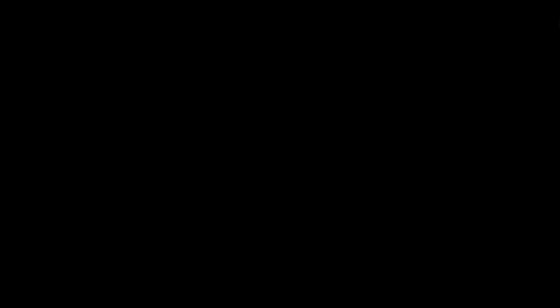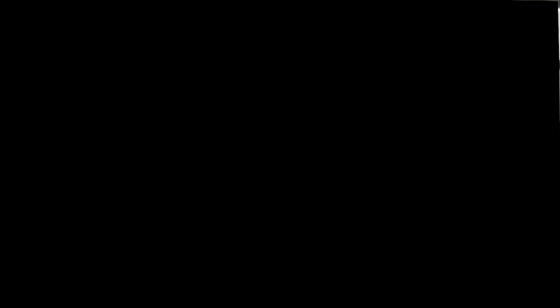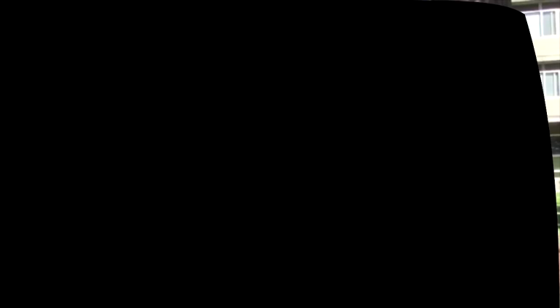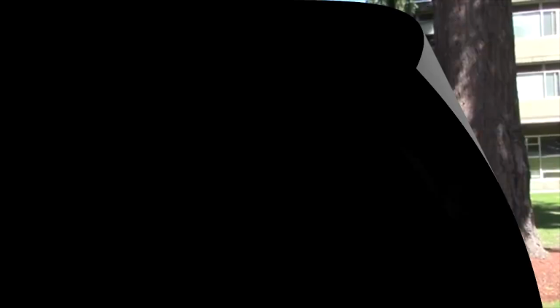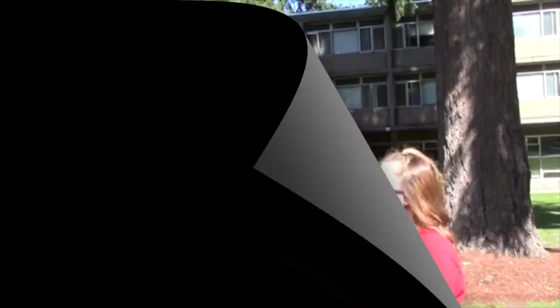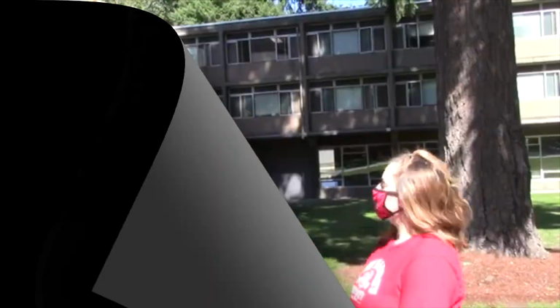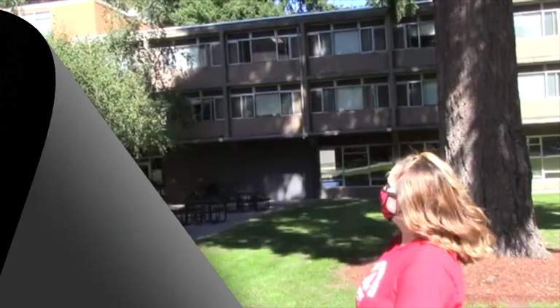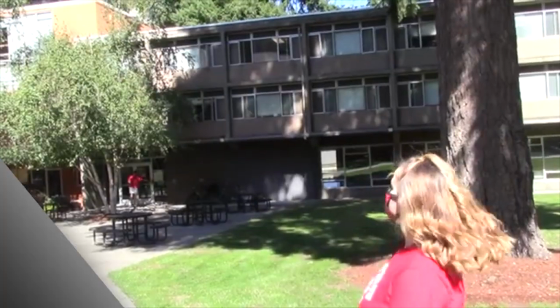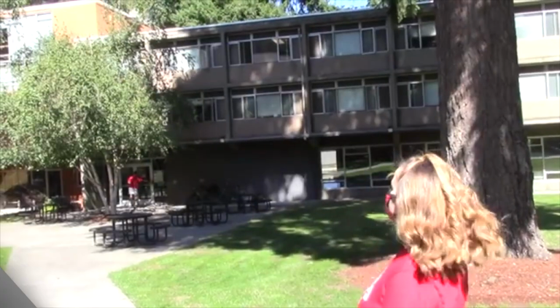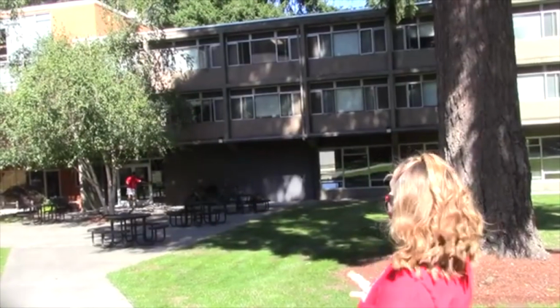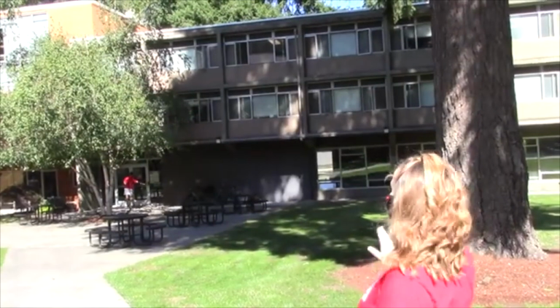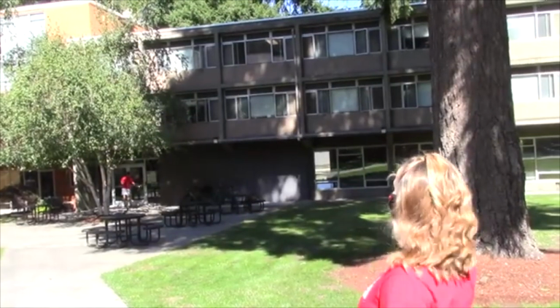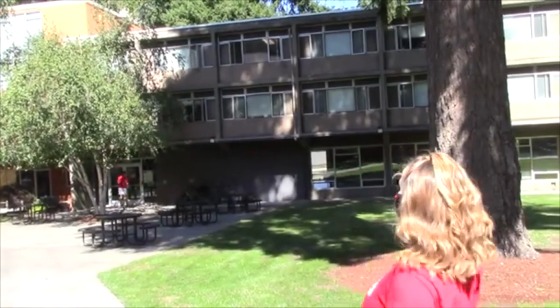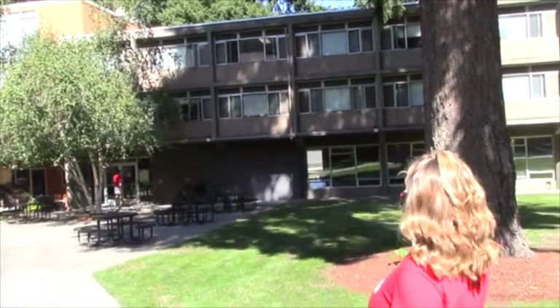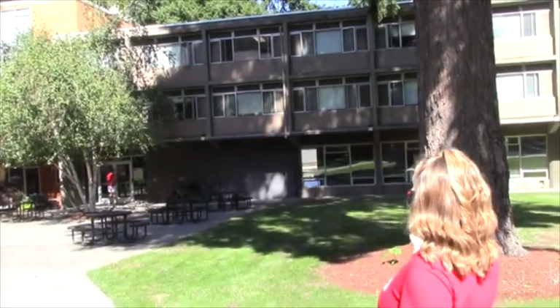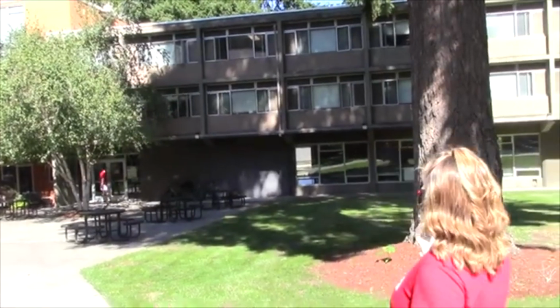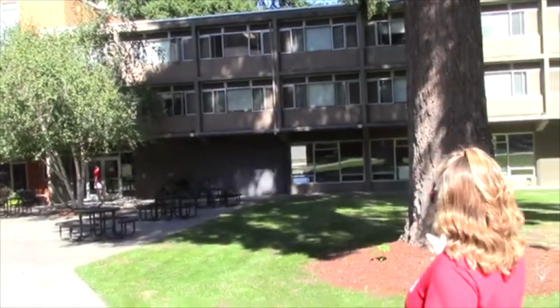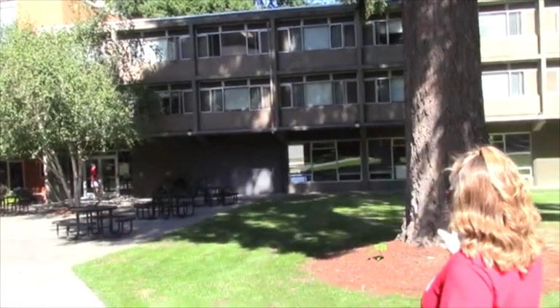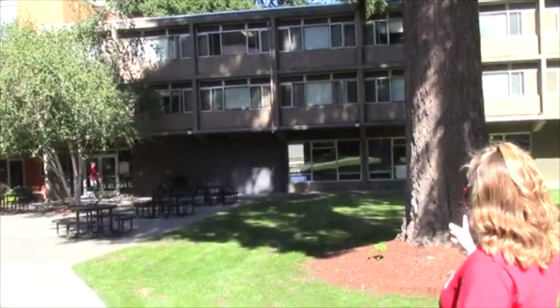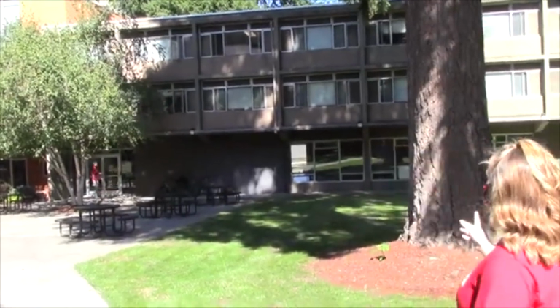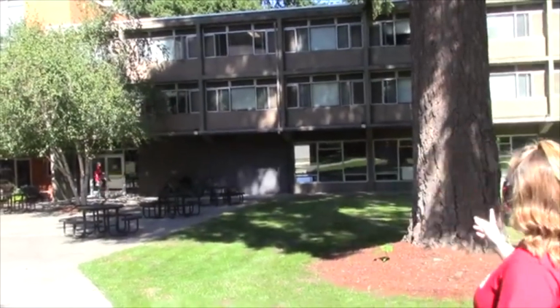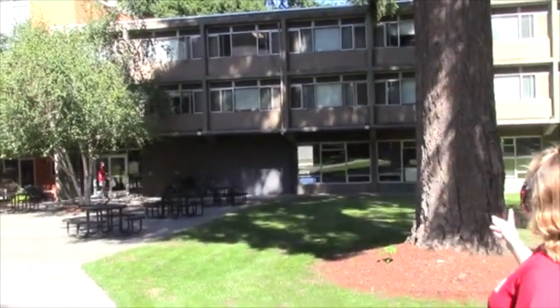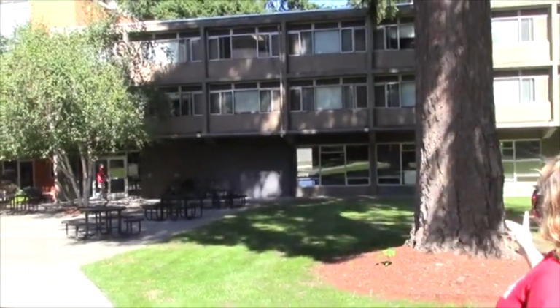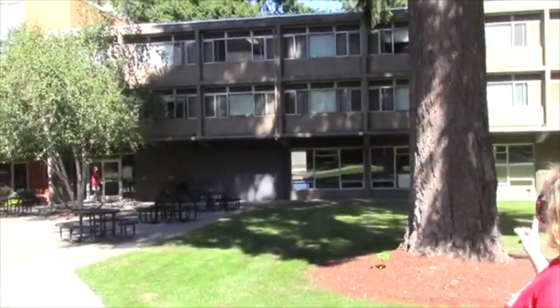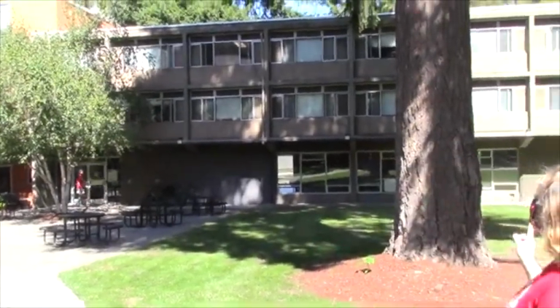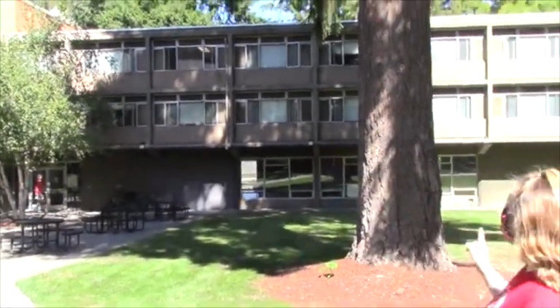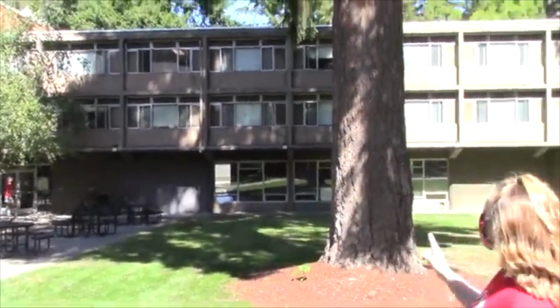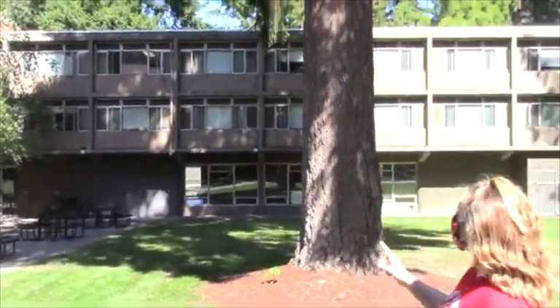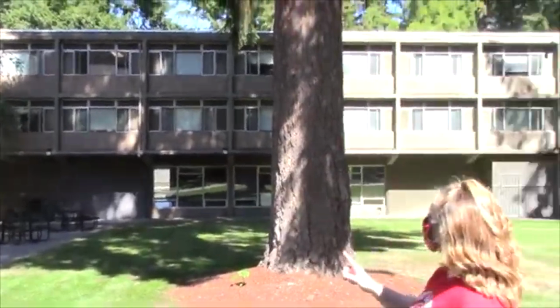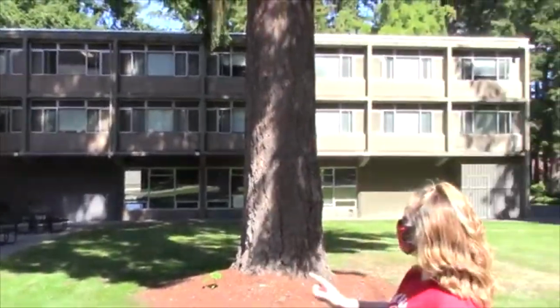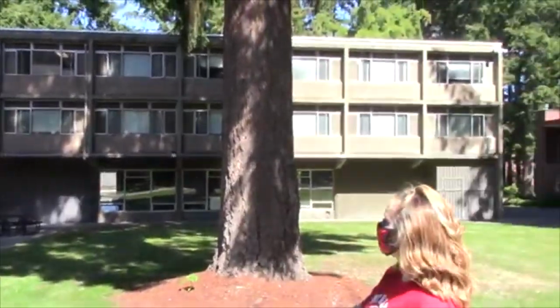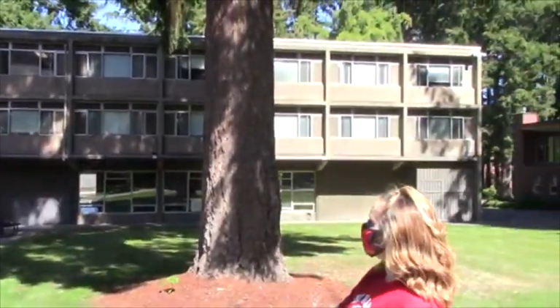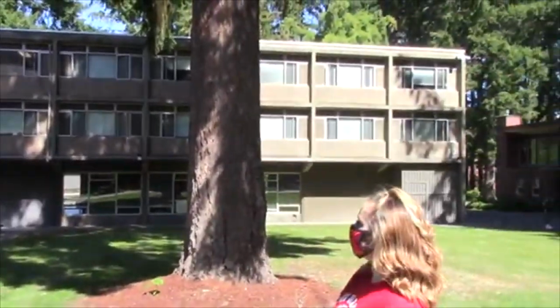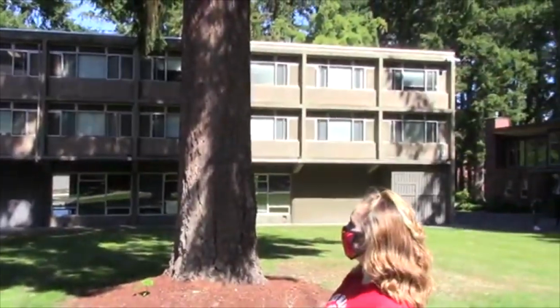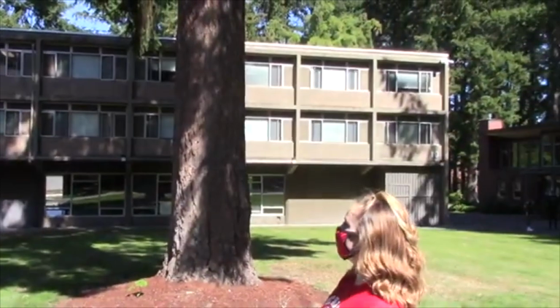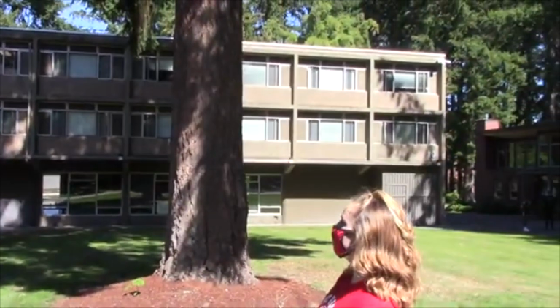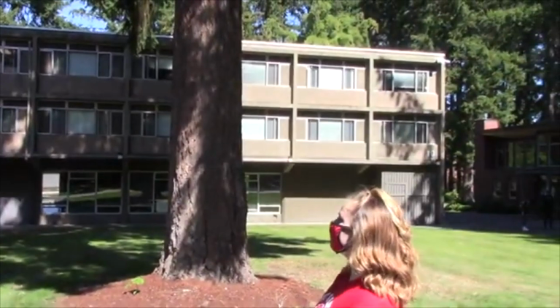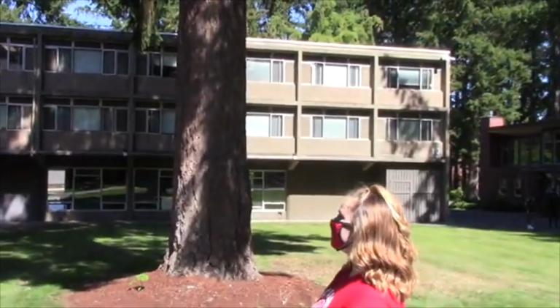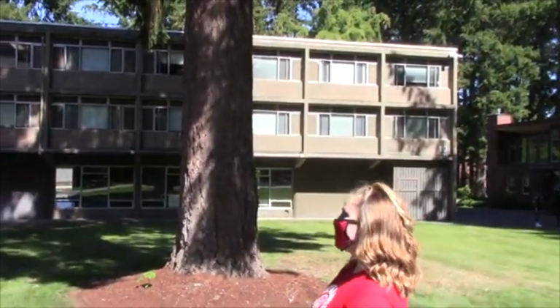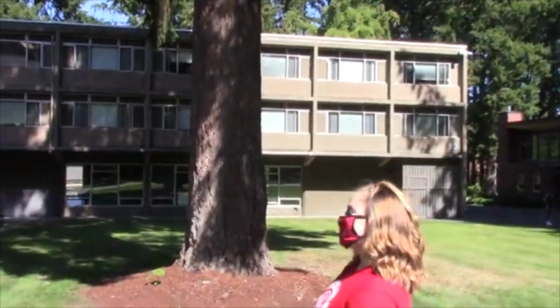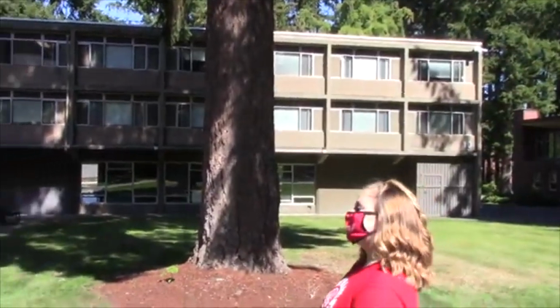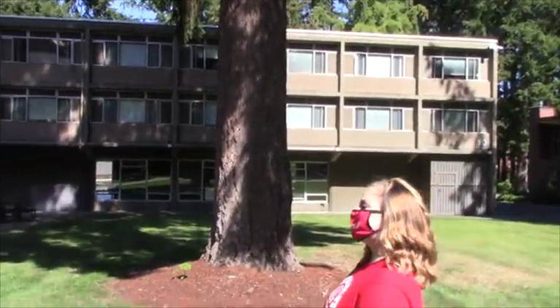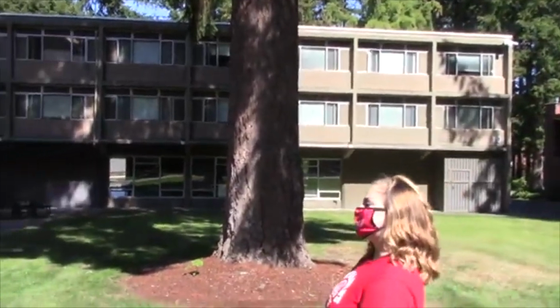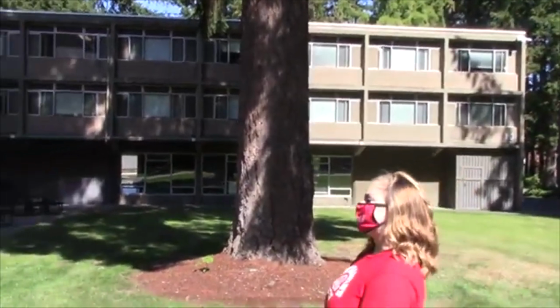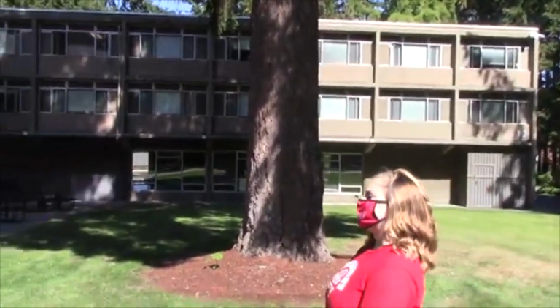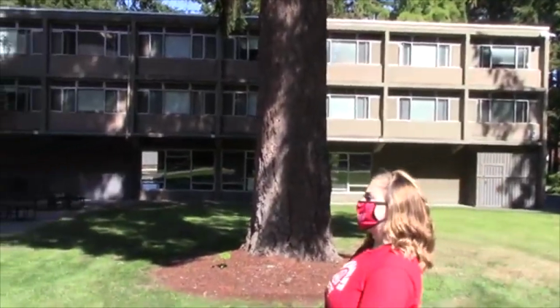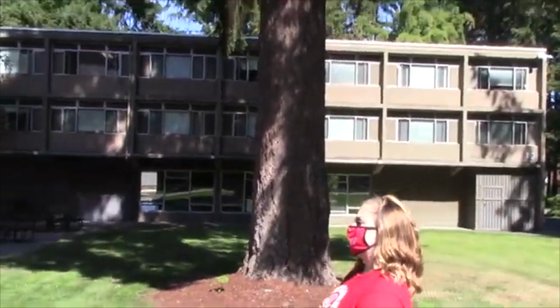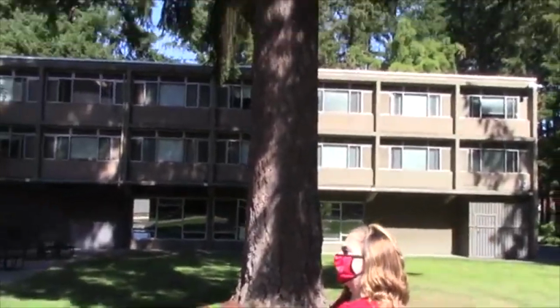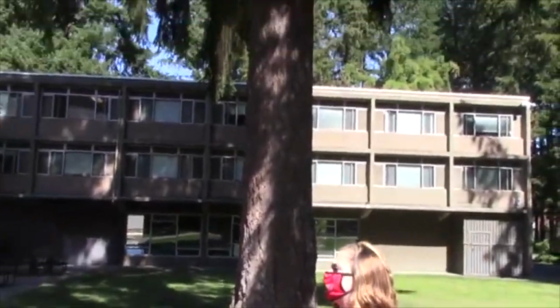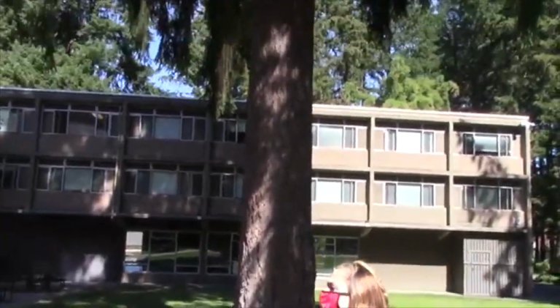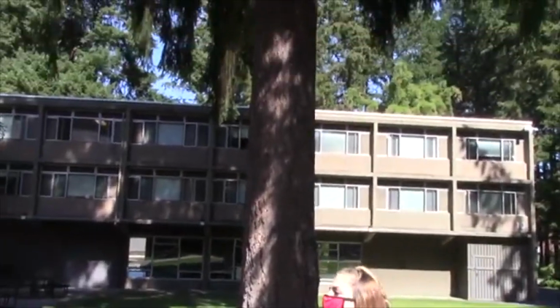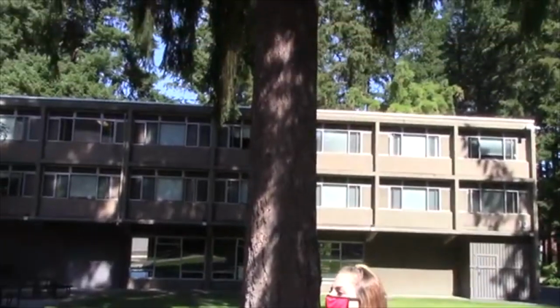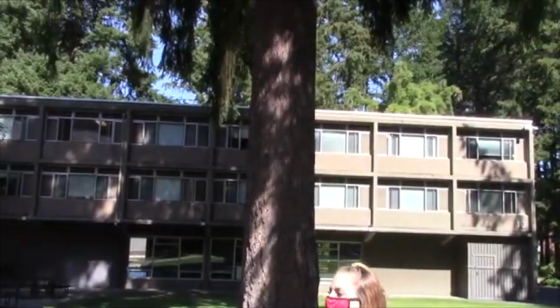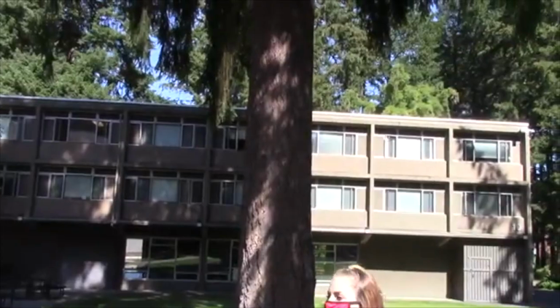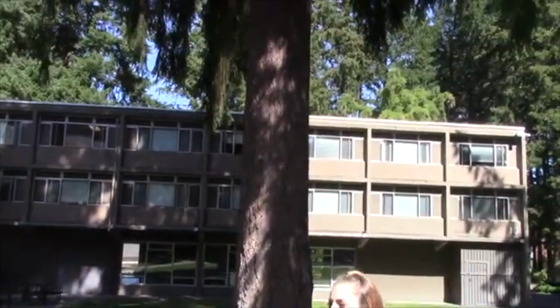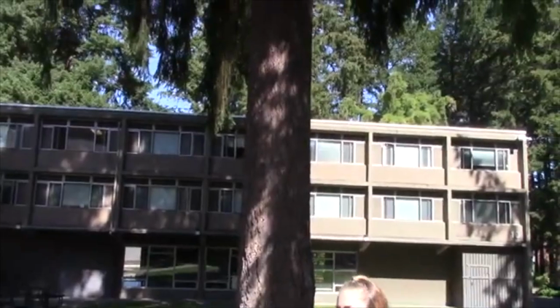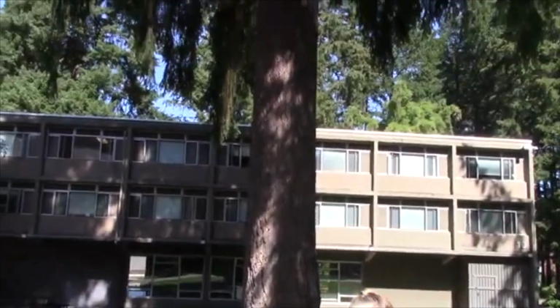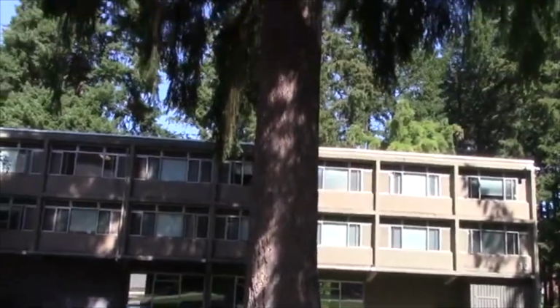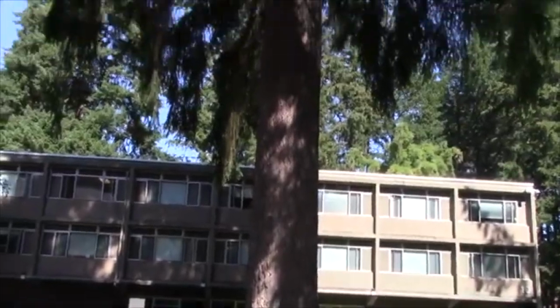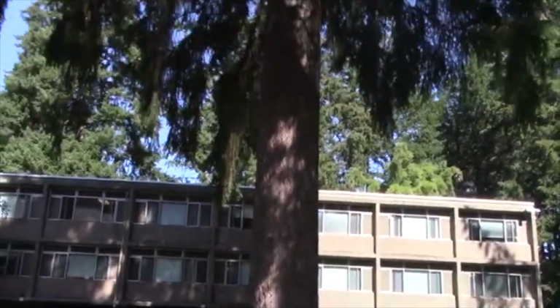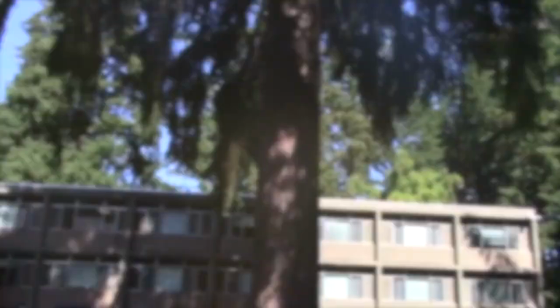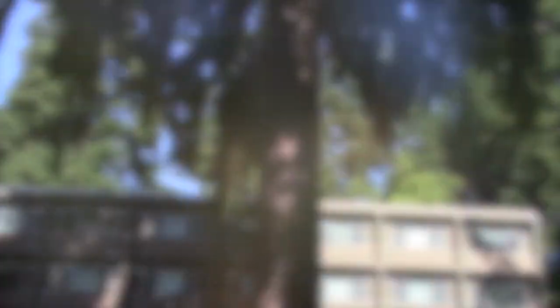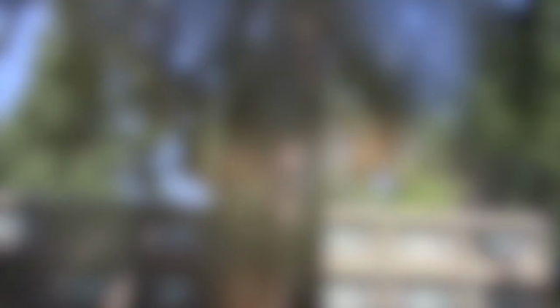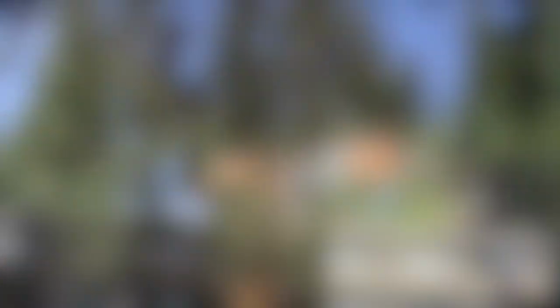So this is Barron Hall. This is another one of our upperclassmen buildings. This is the oldest dorm building on campus.